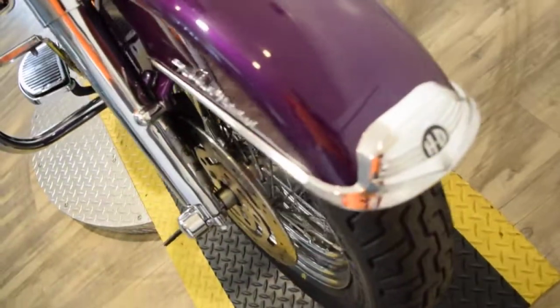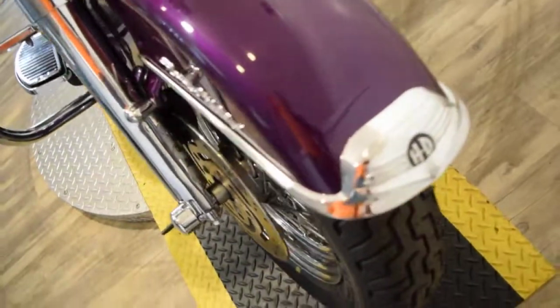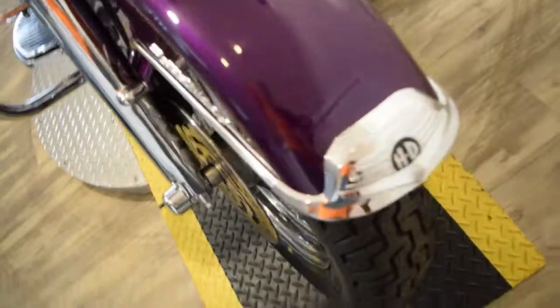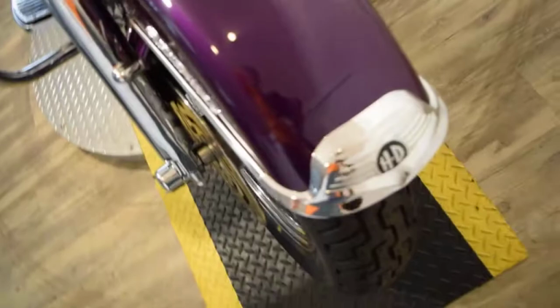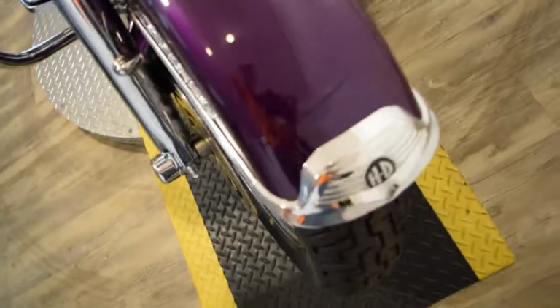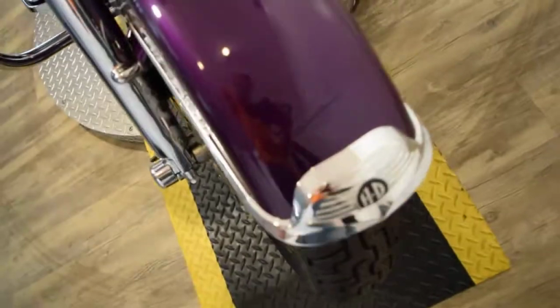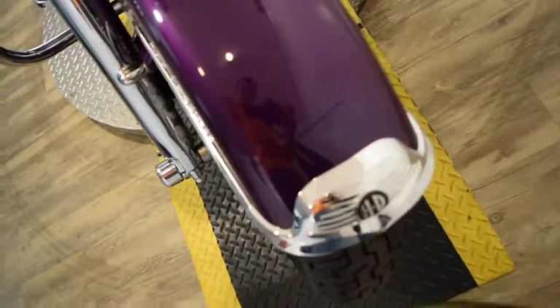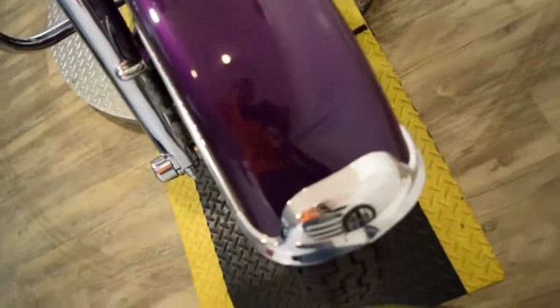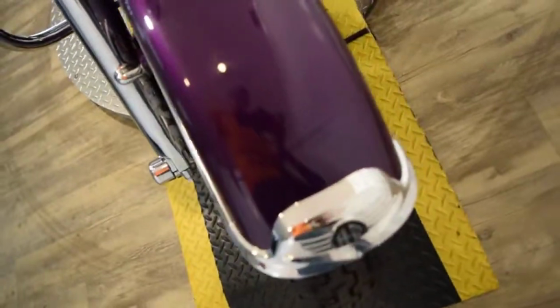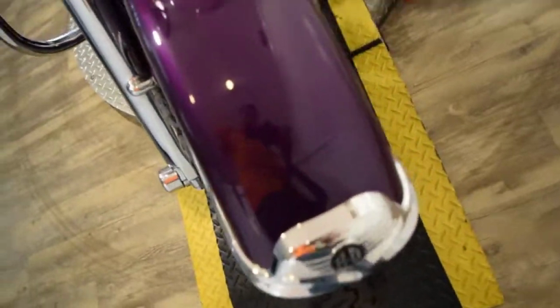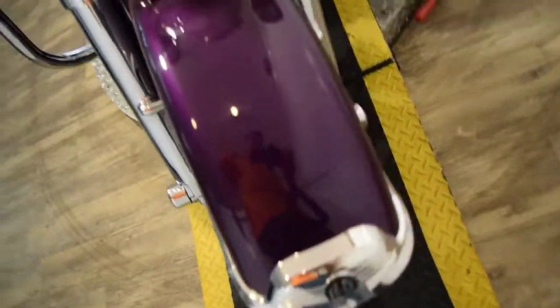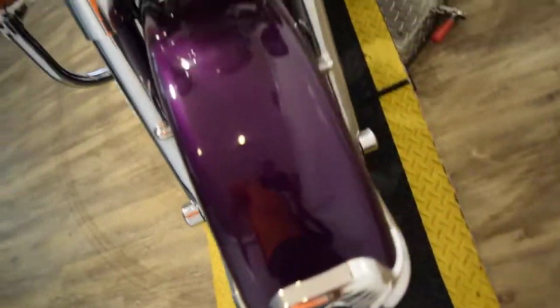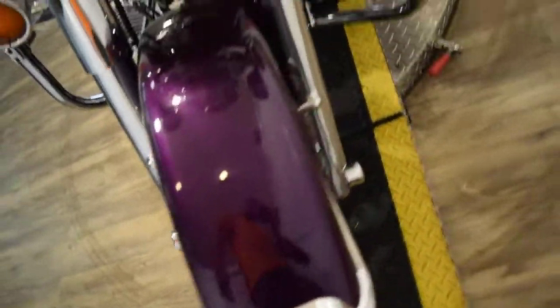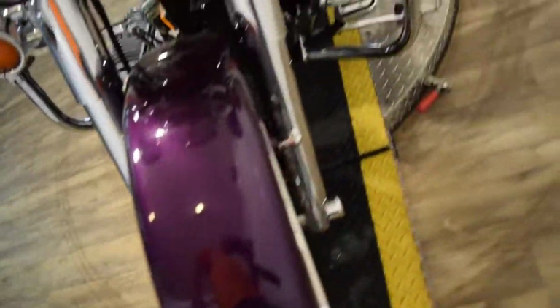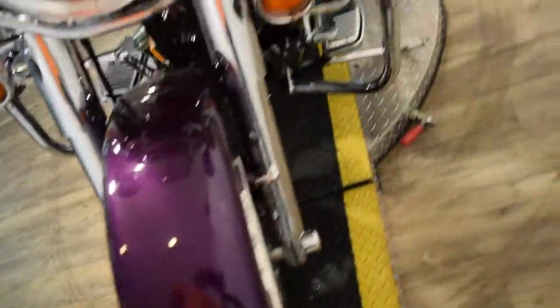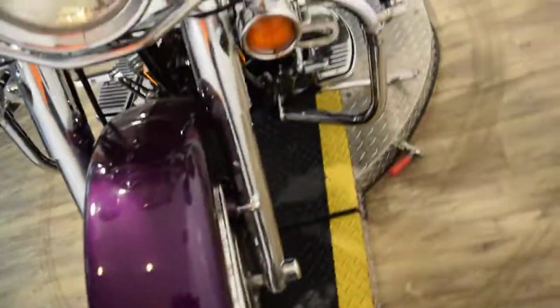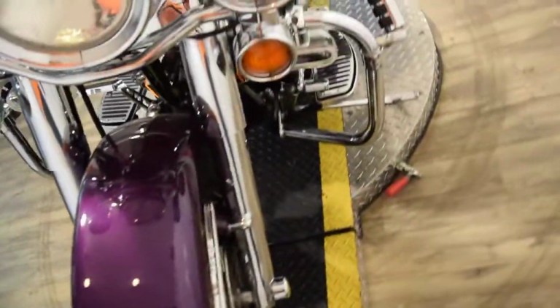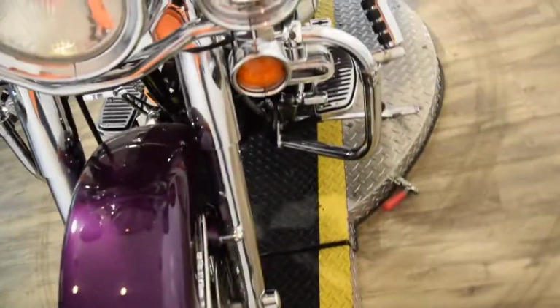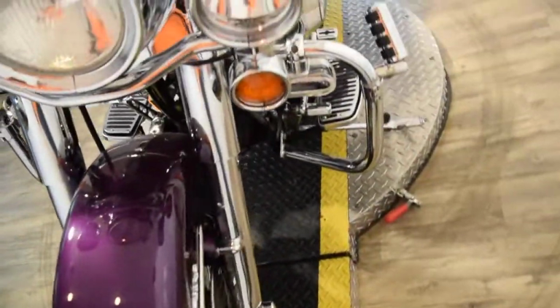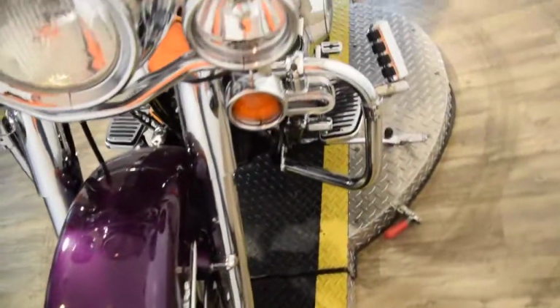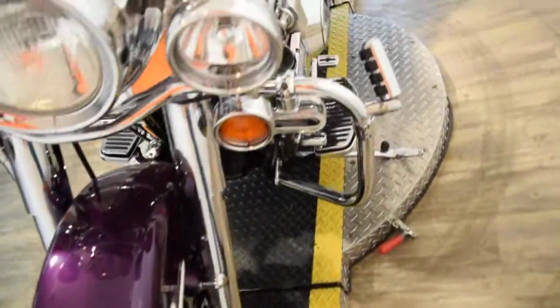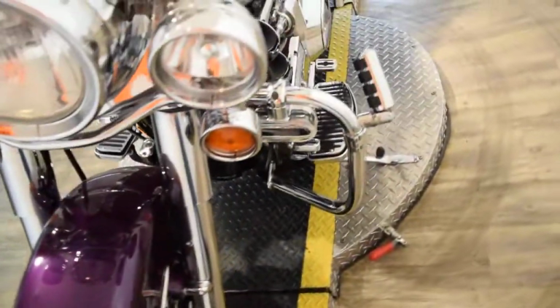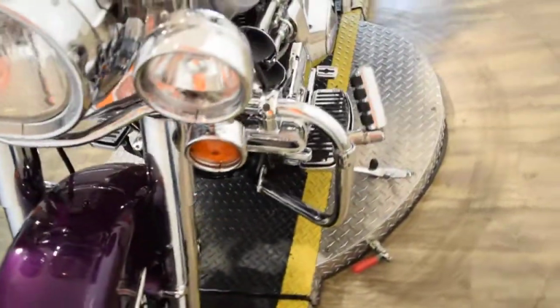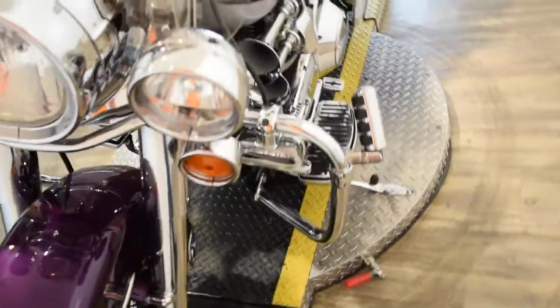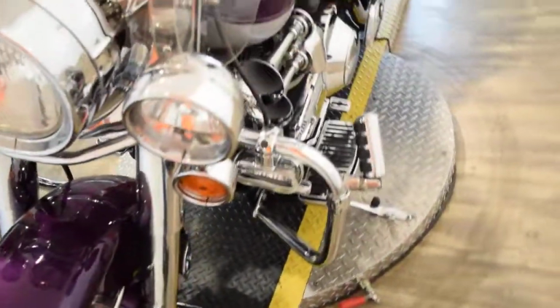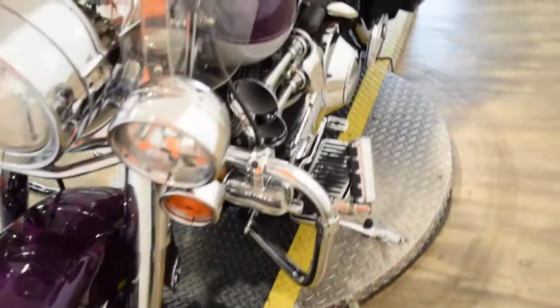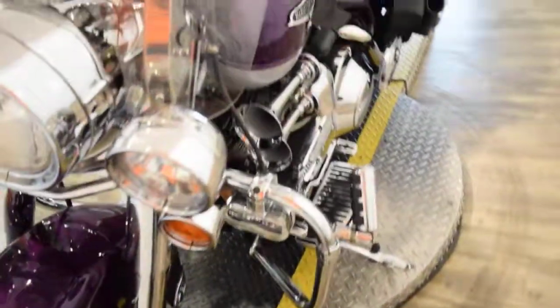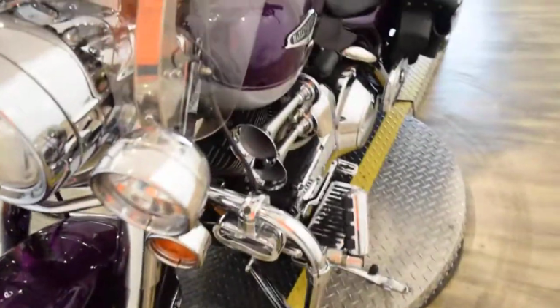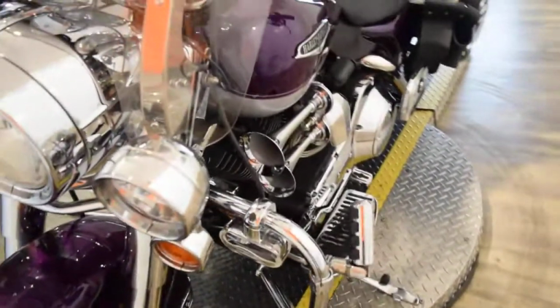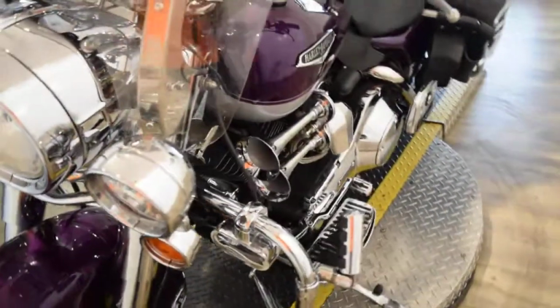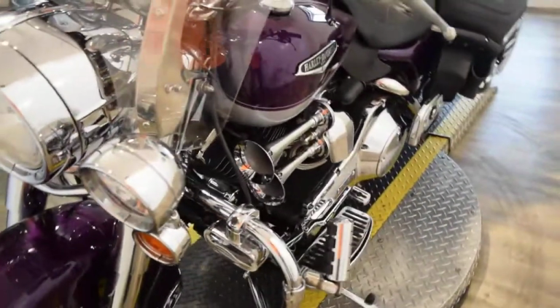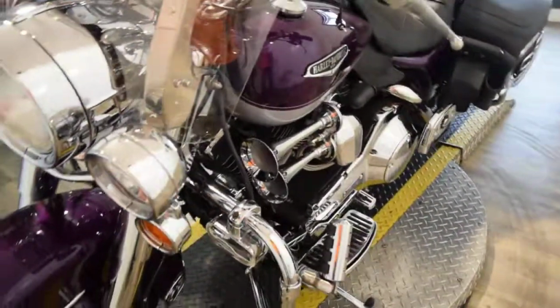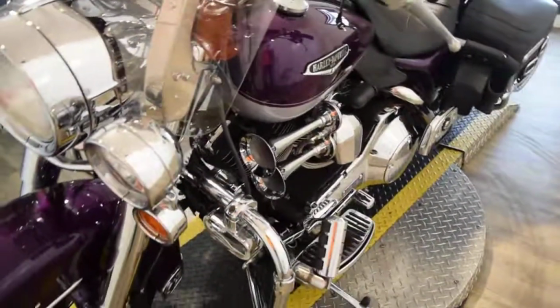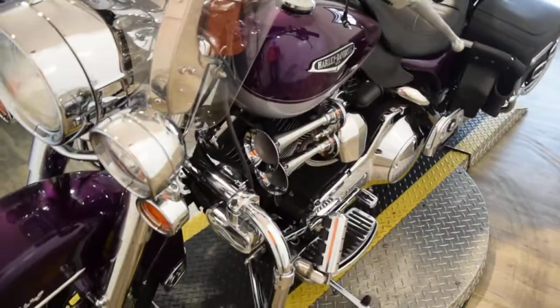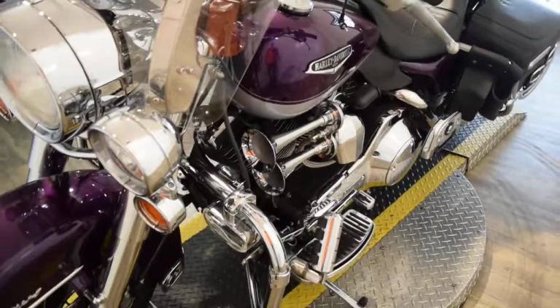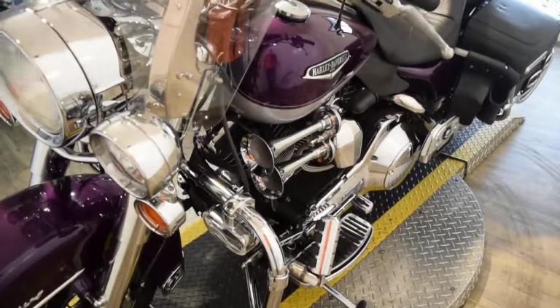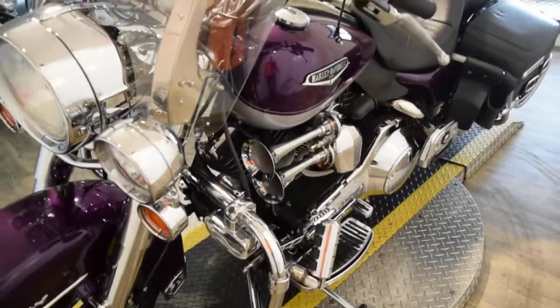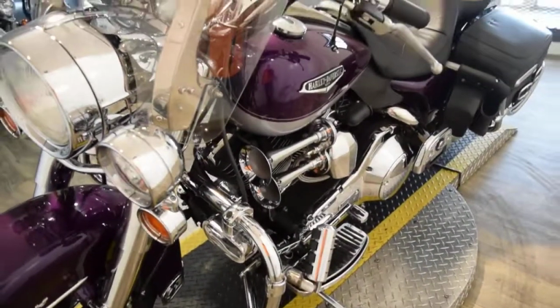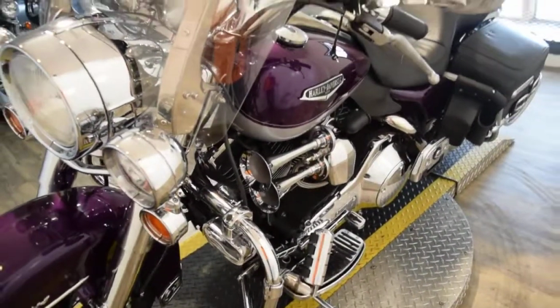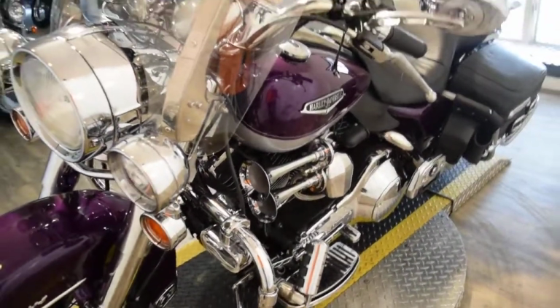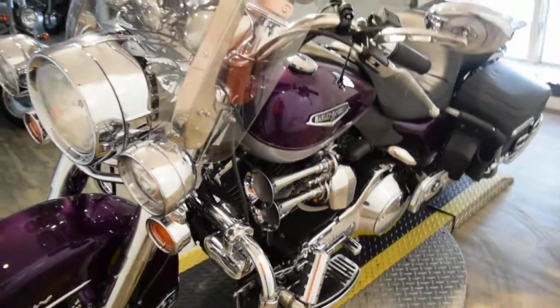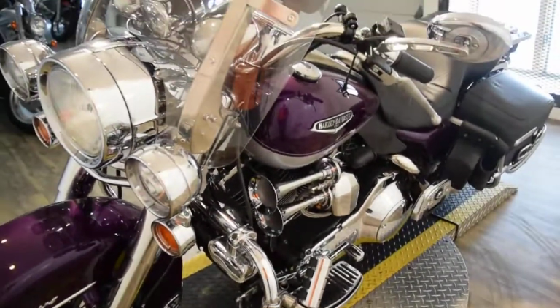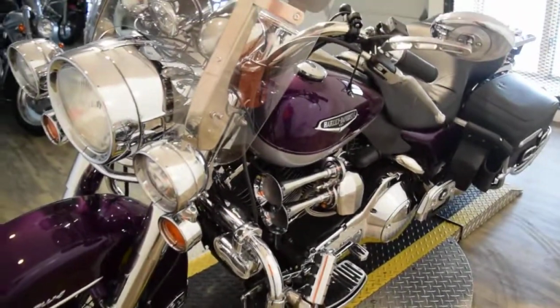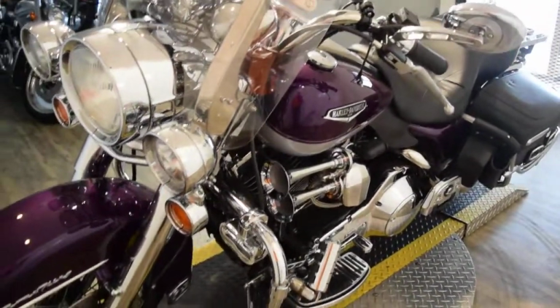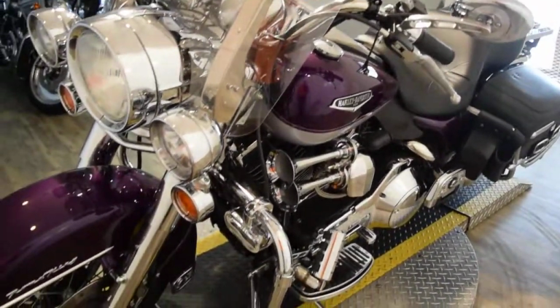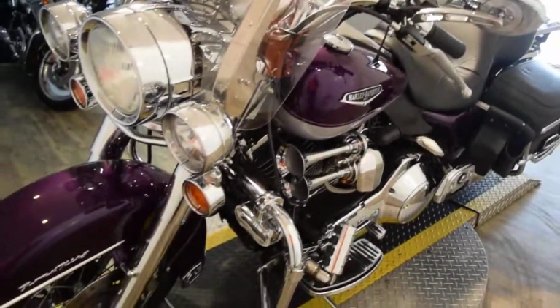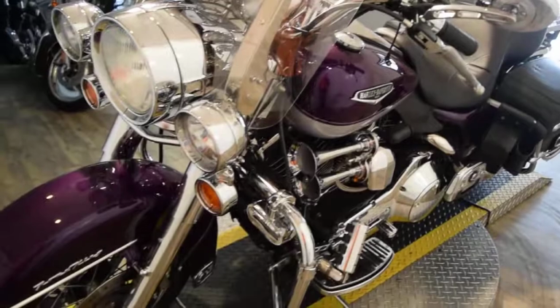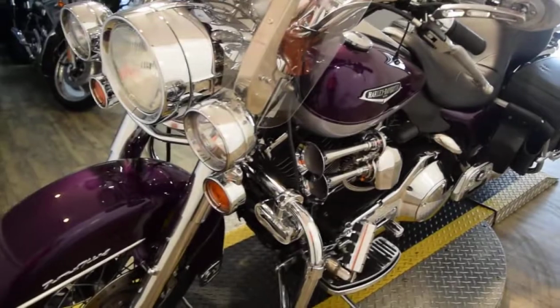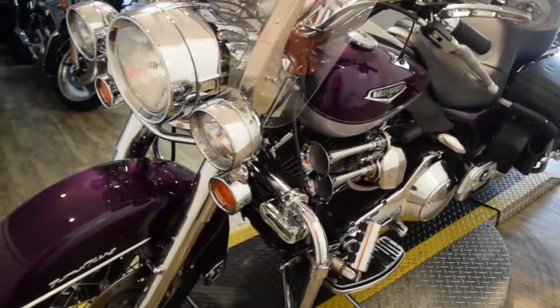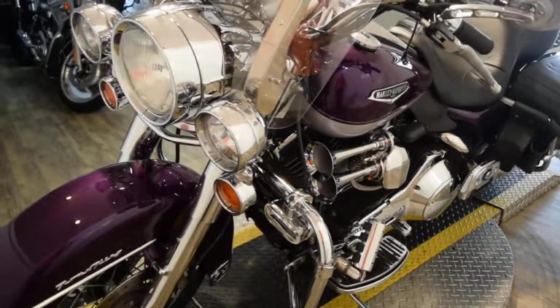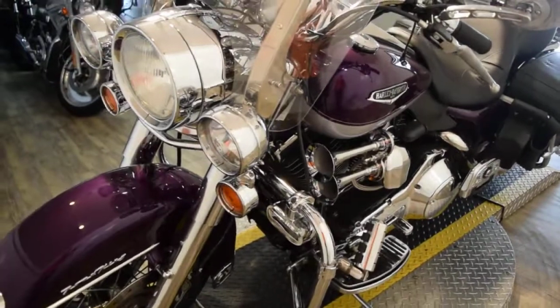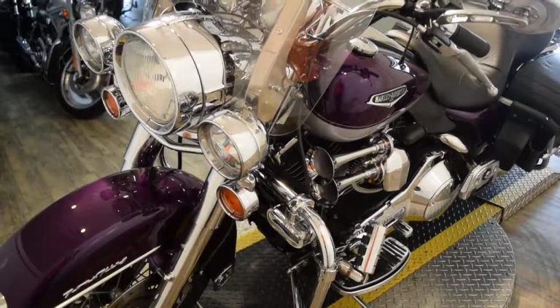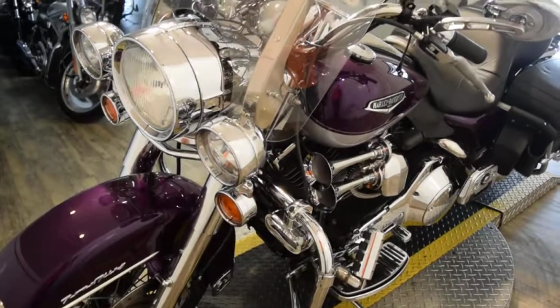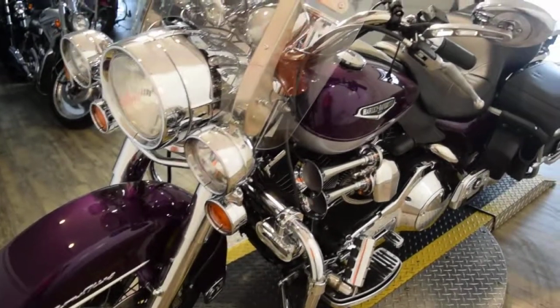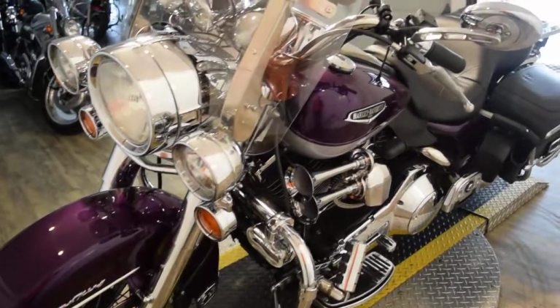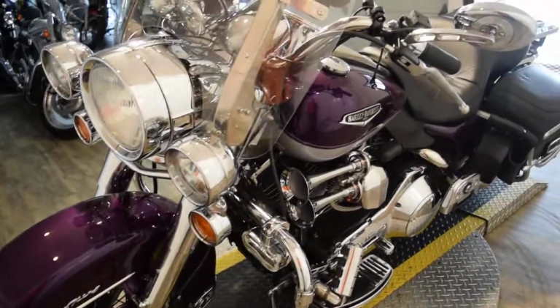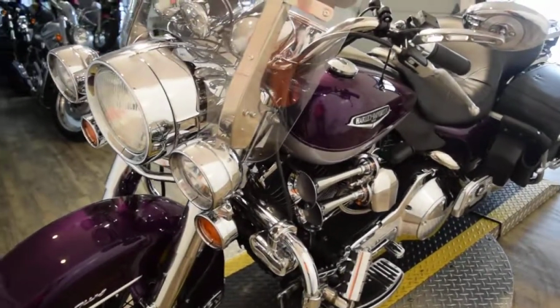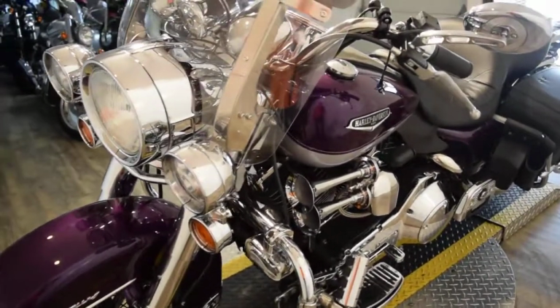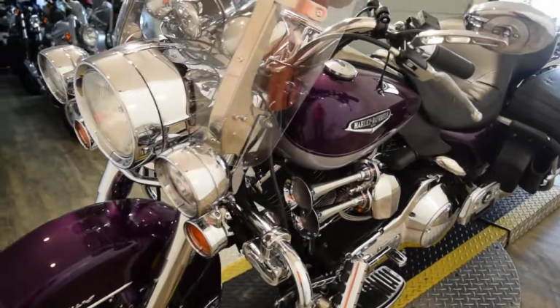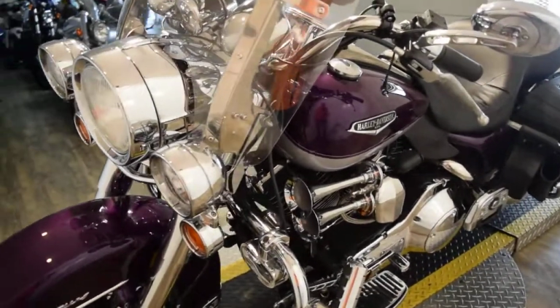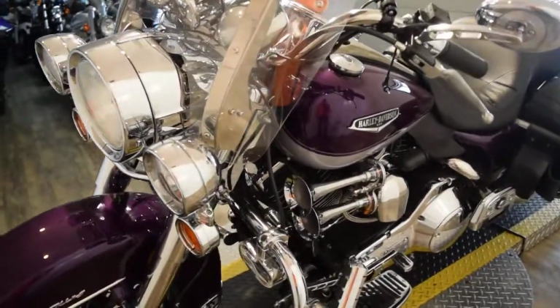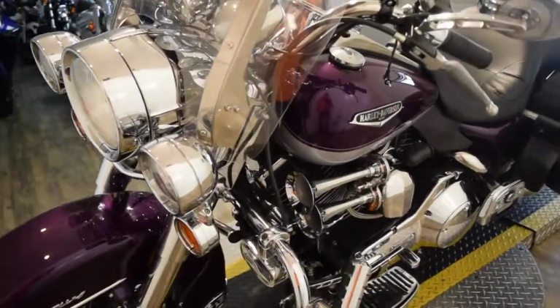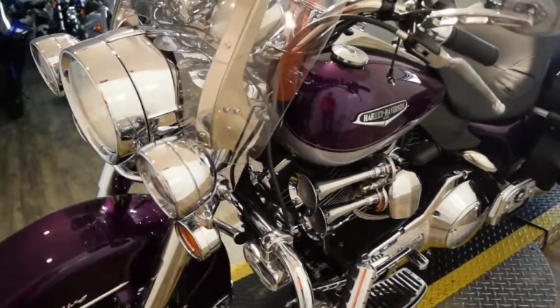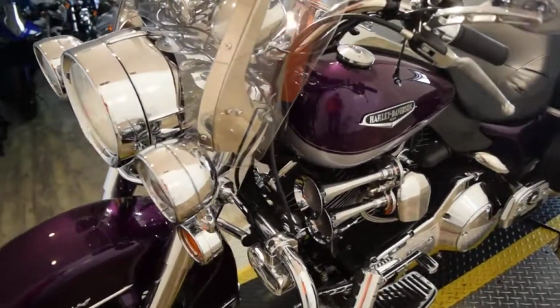This bike also has brand new tires on it. It has been serviced and safety inspected, and it's ready for the road. It's got a nice air horn on it.